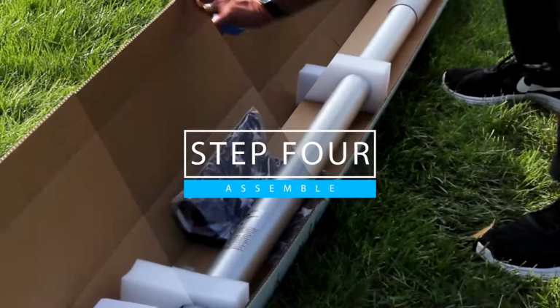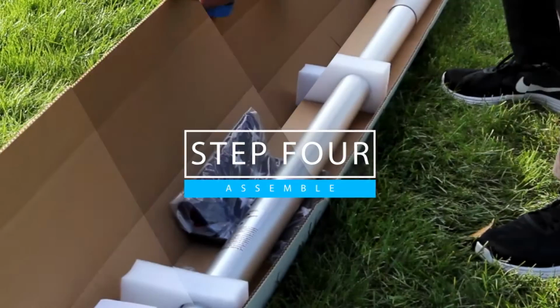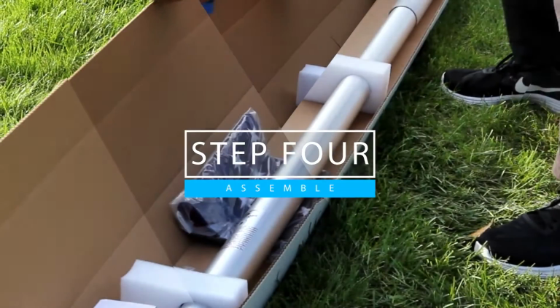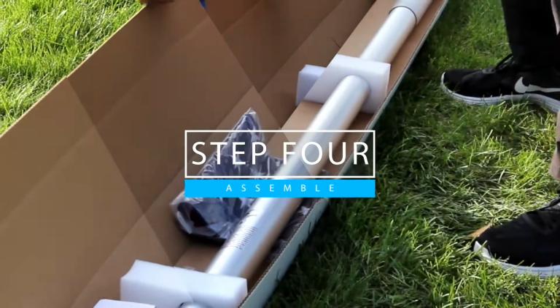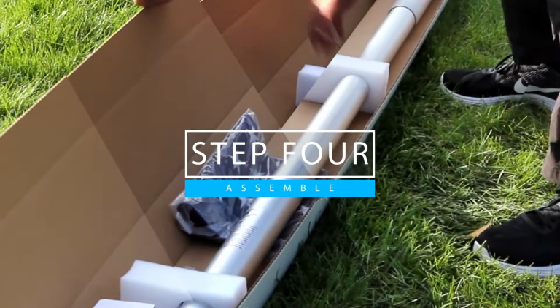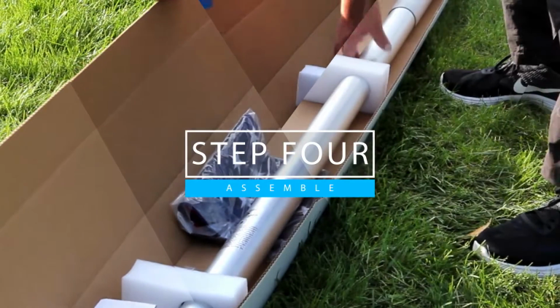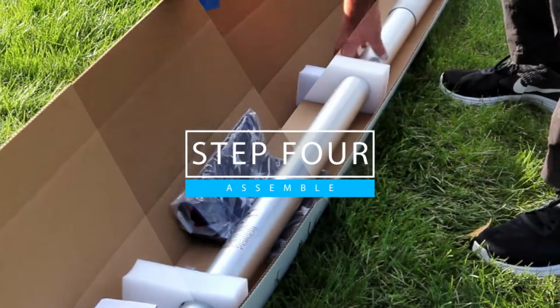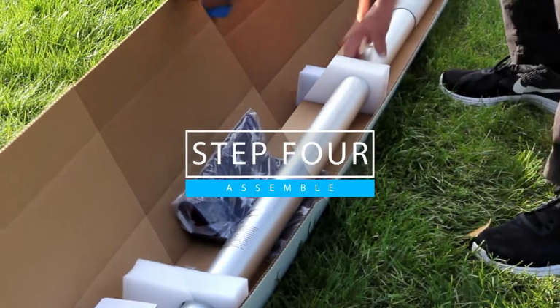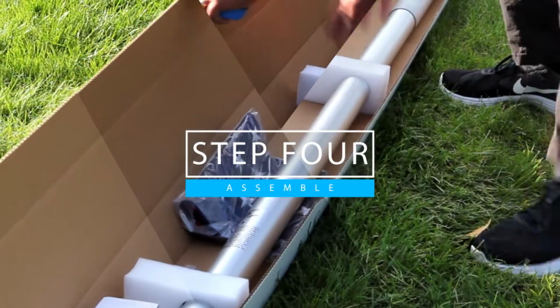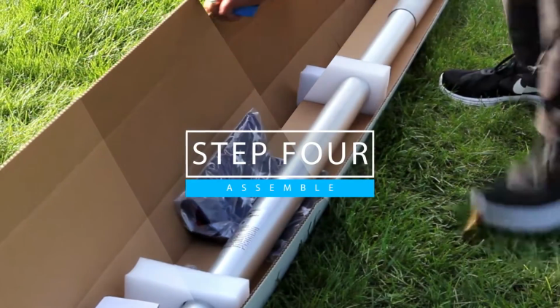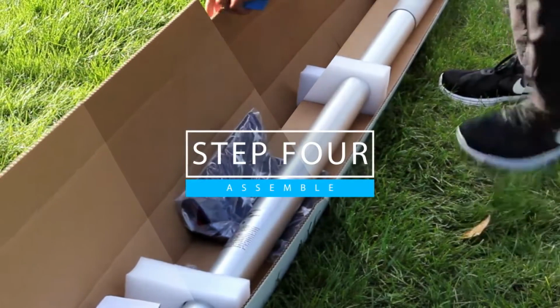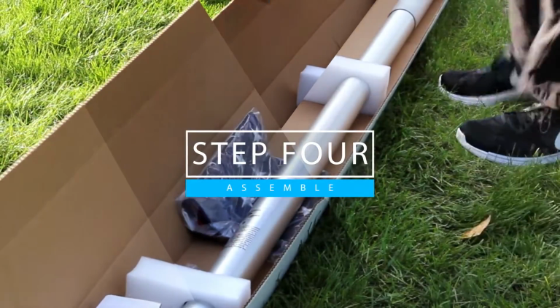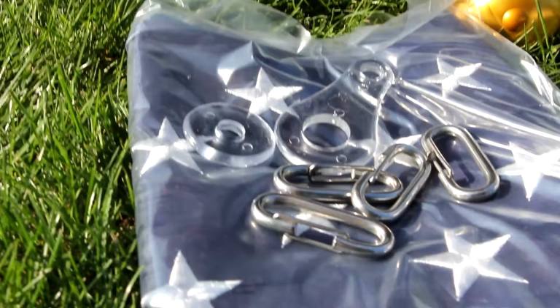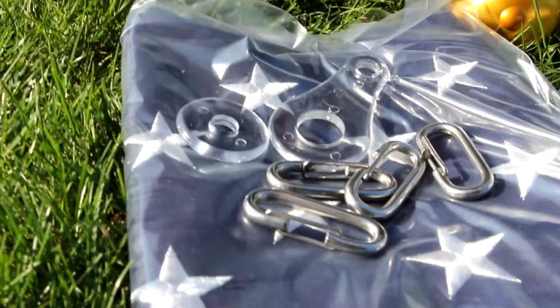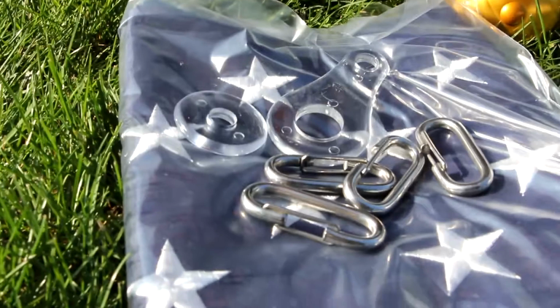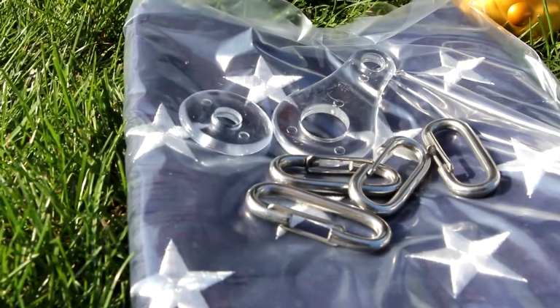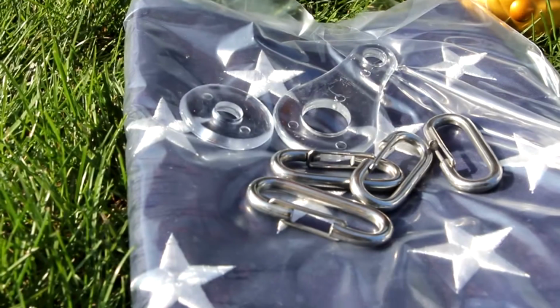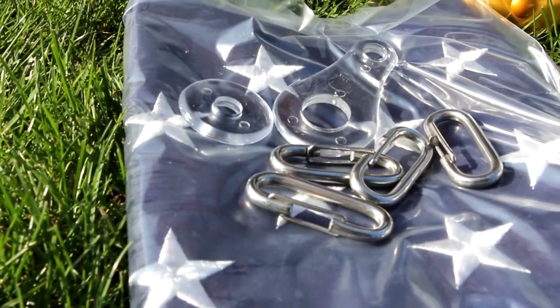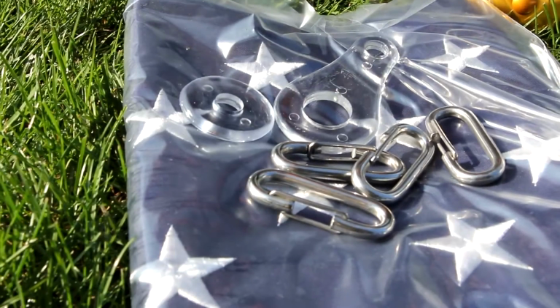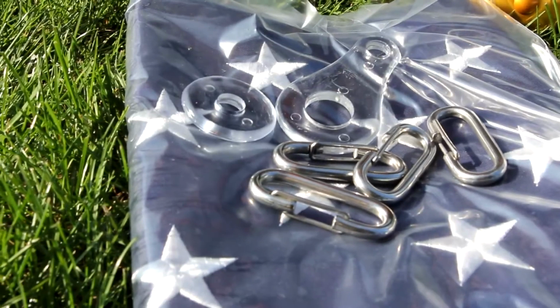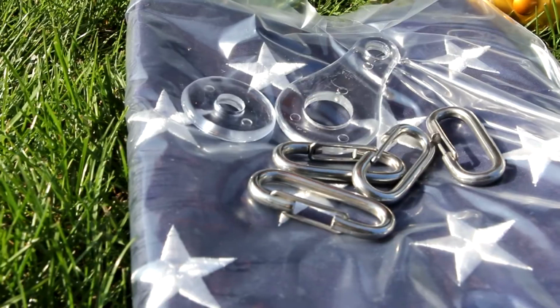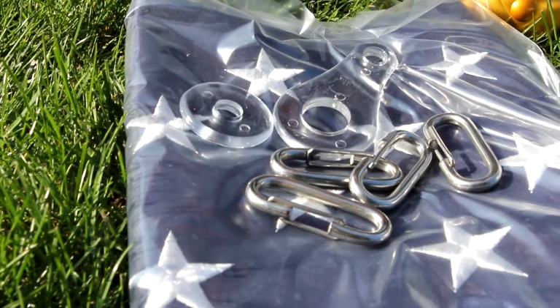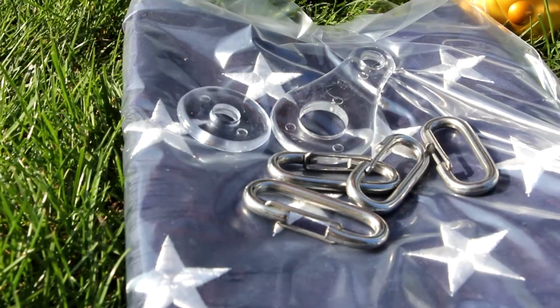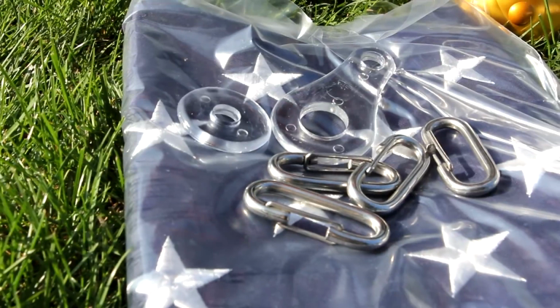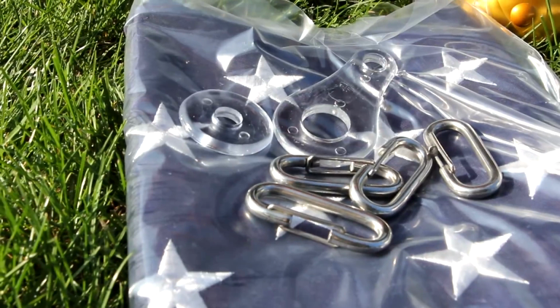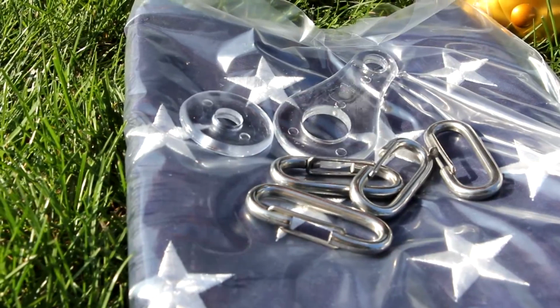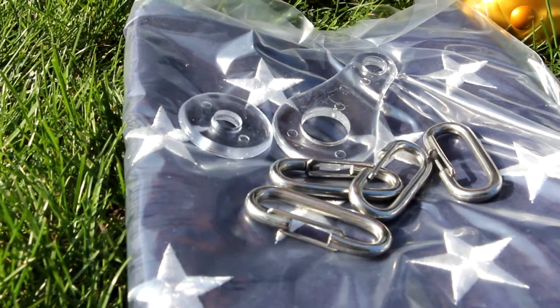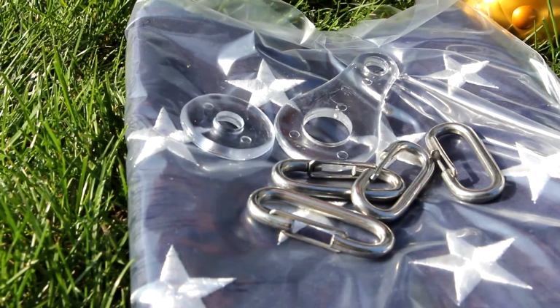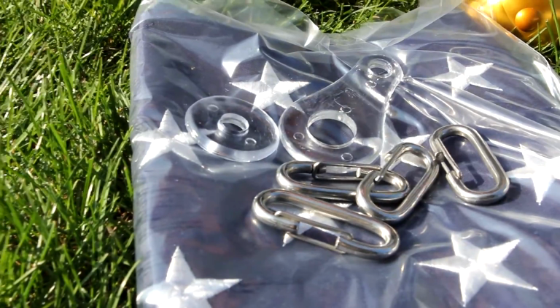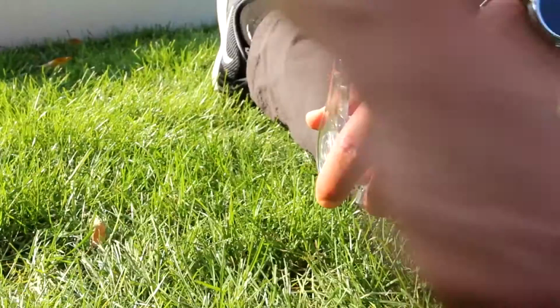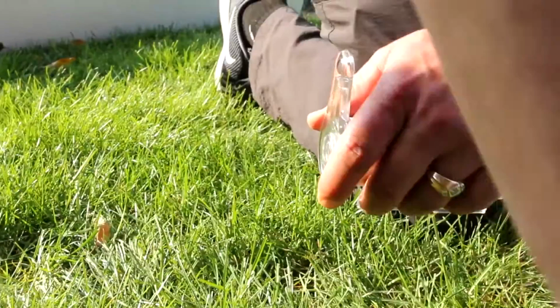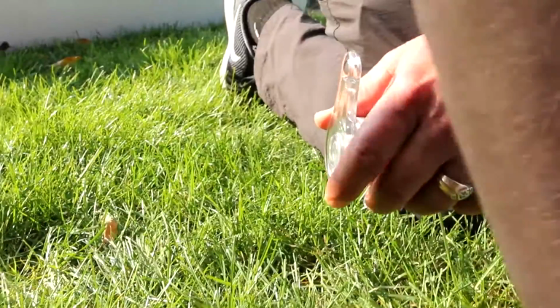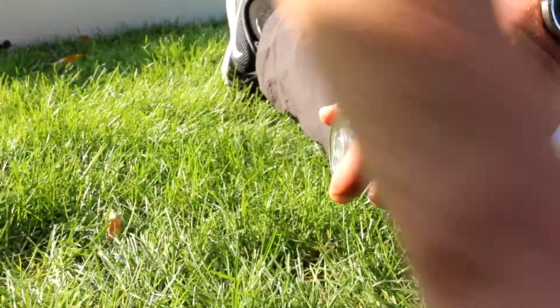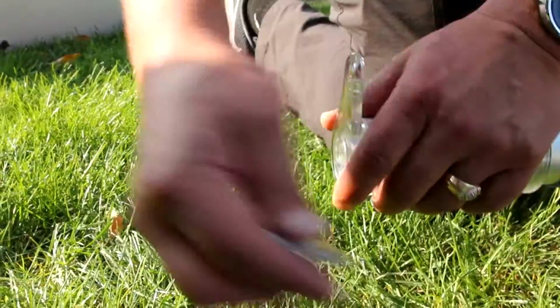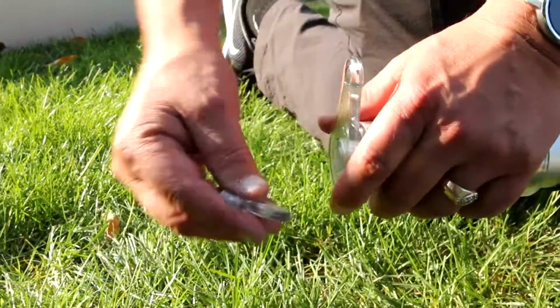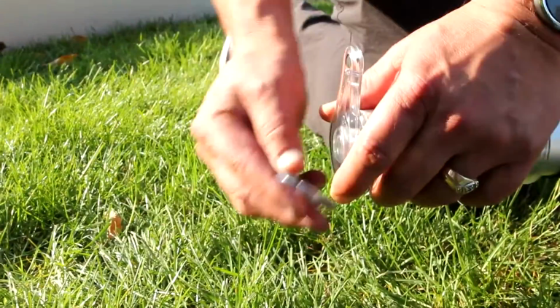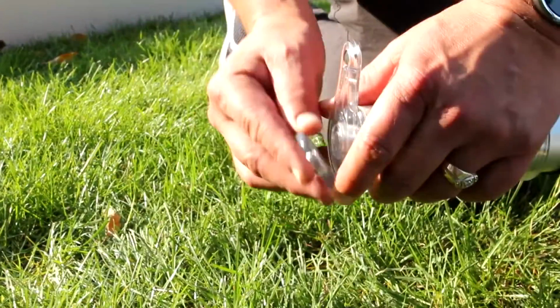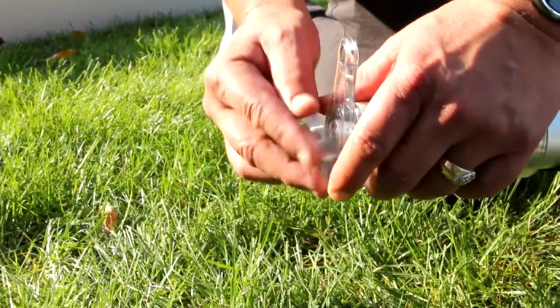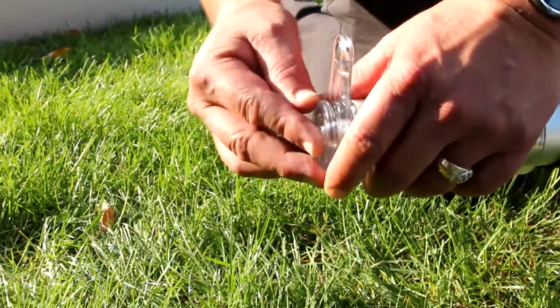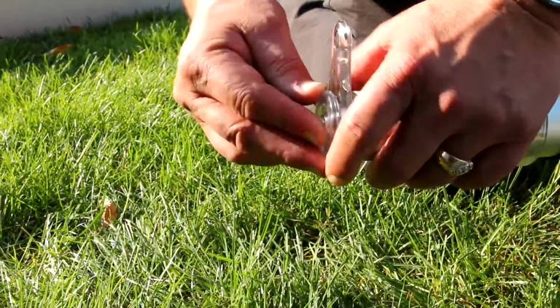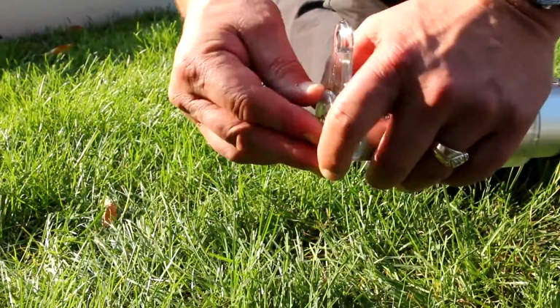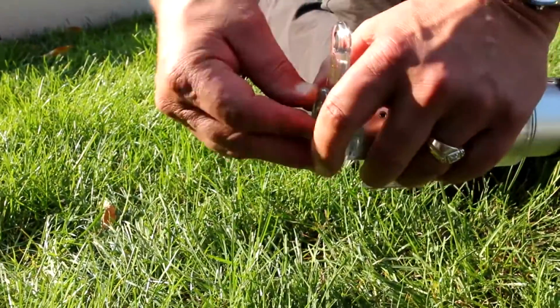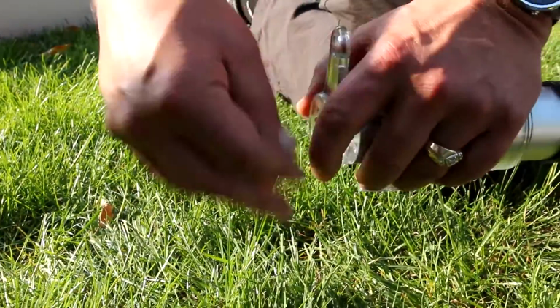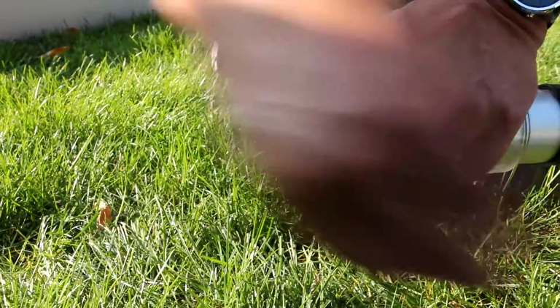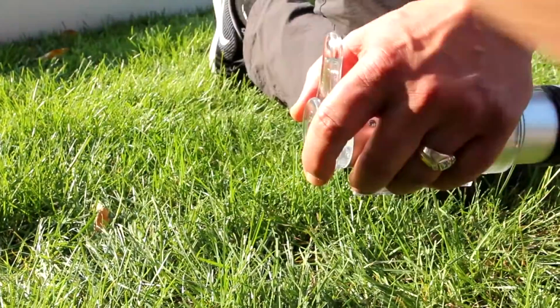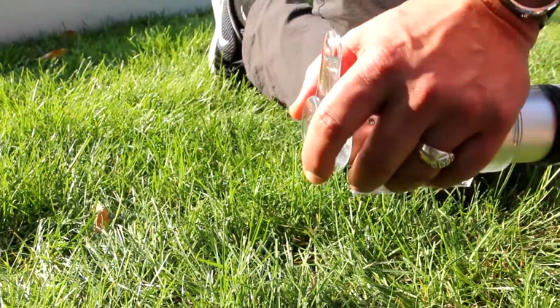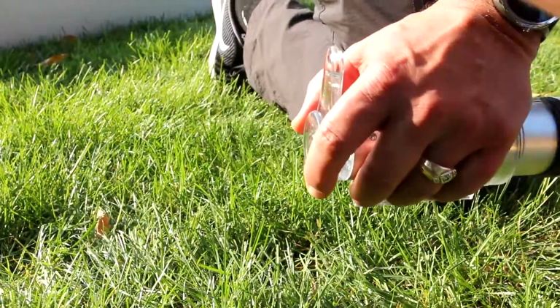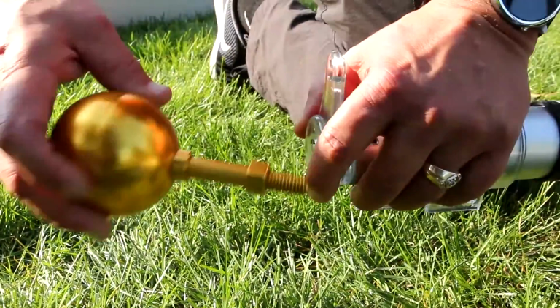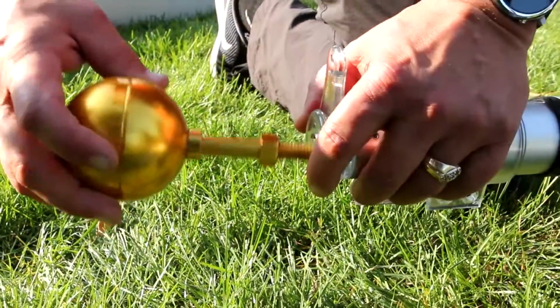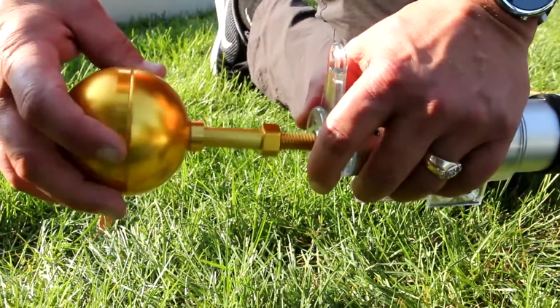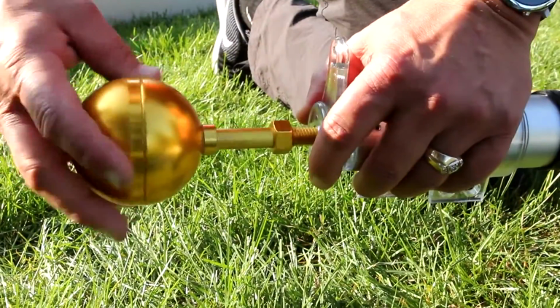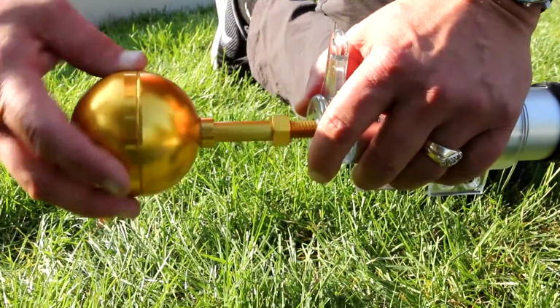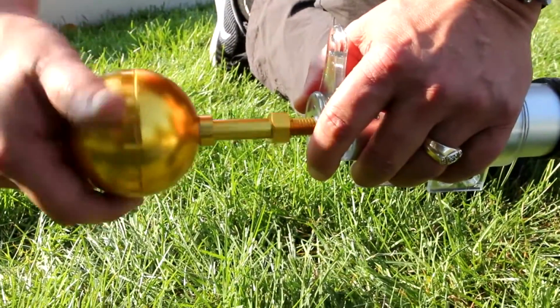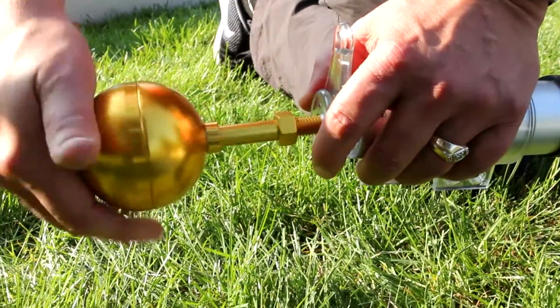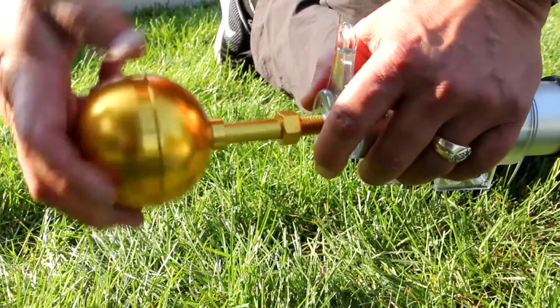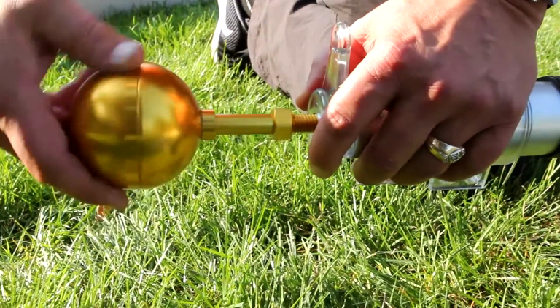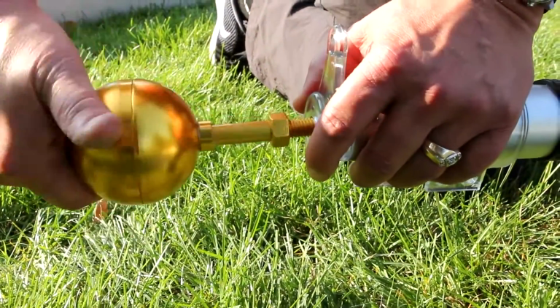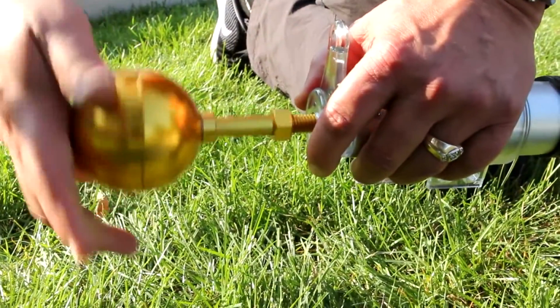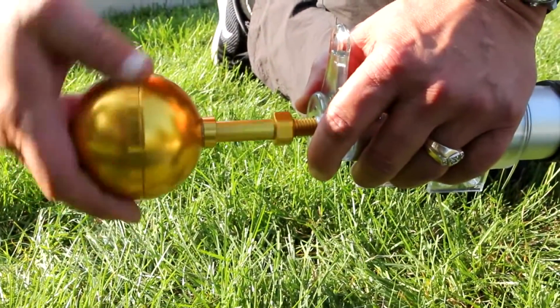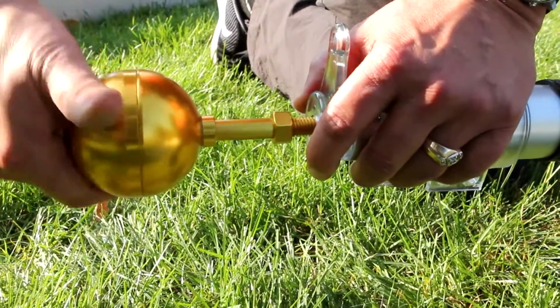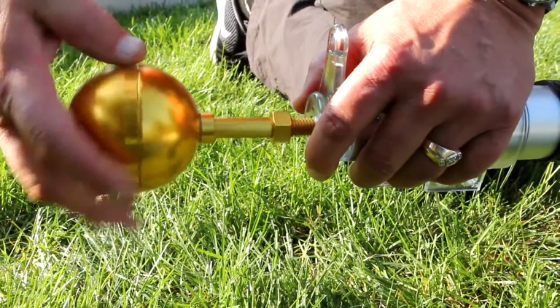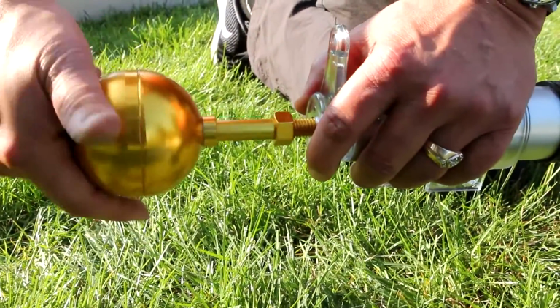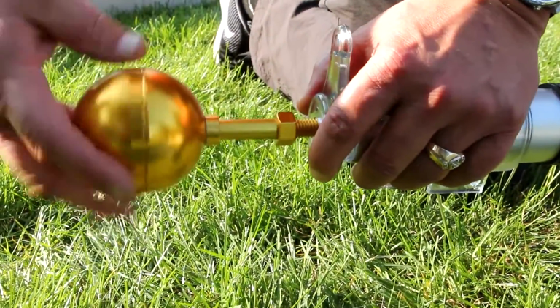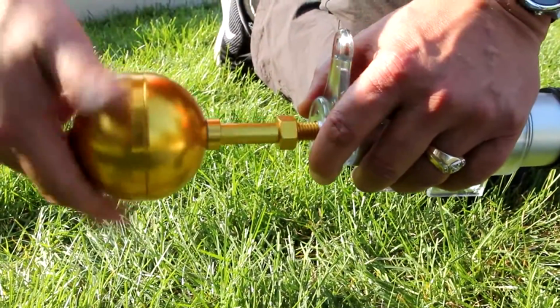First, assemble the top of the pole using the tongue swivel, then the washer, and then screwing the gold ball into the top of the pole.